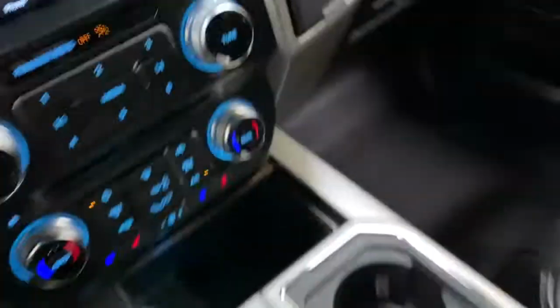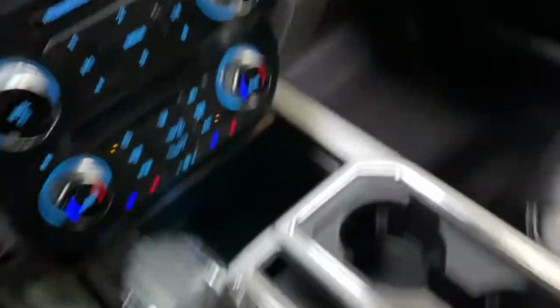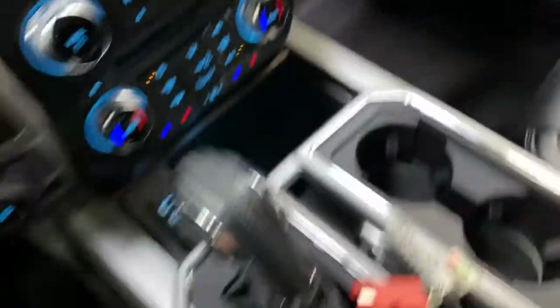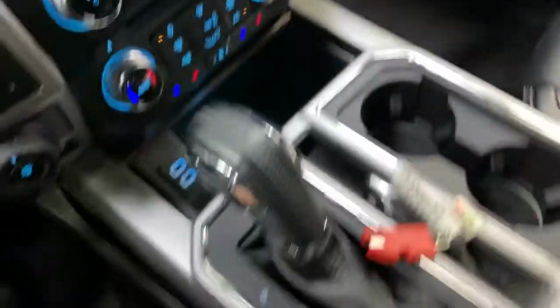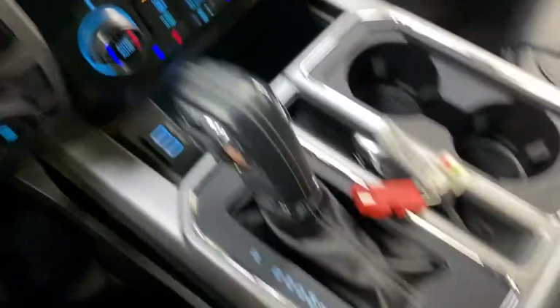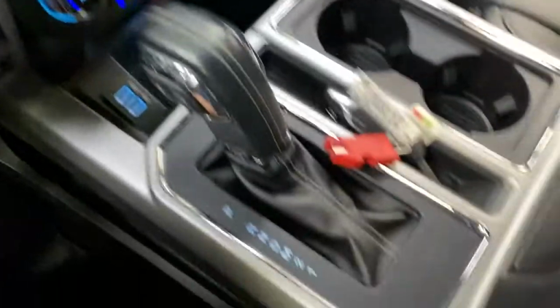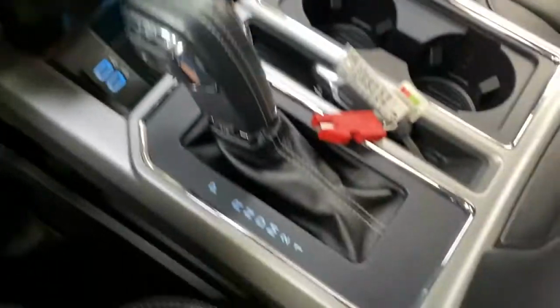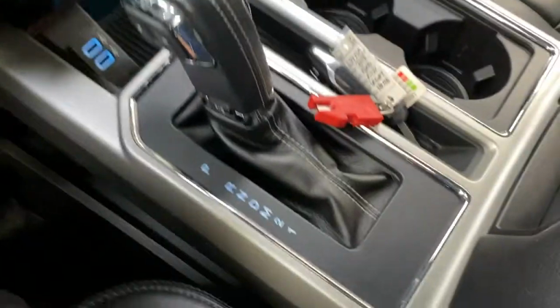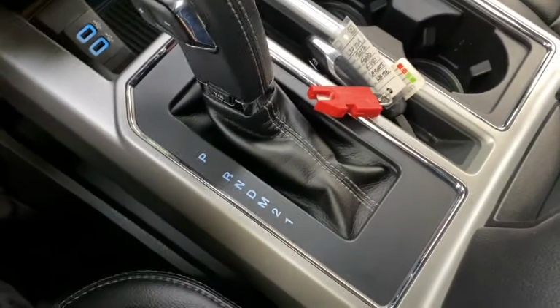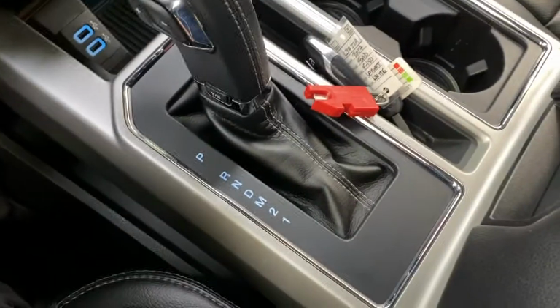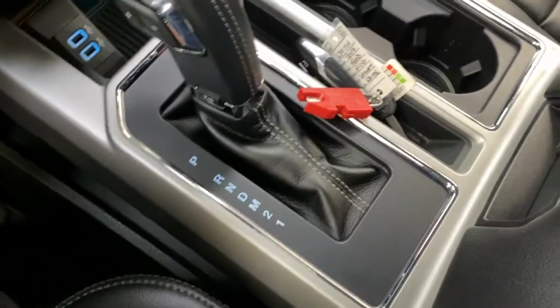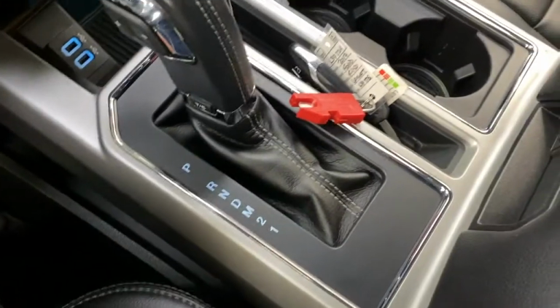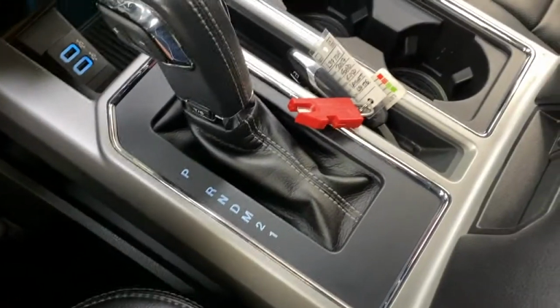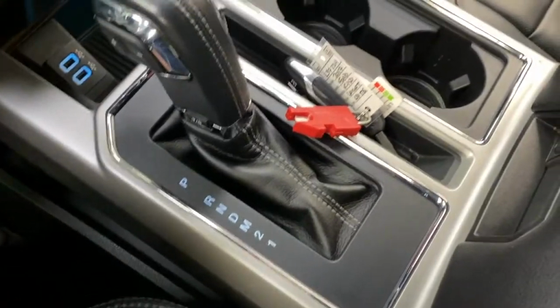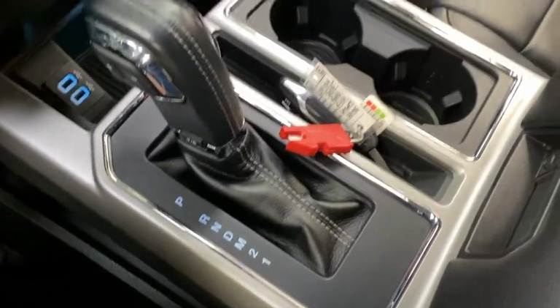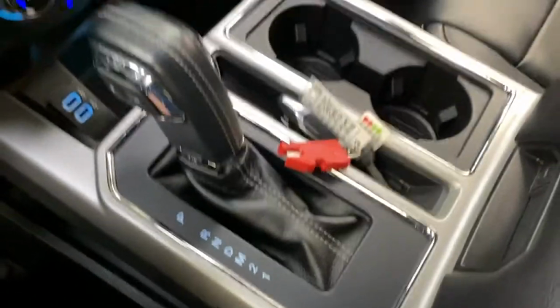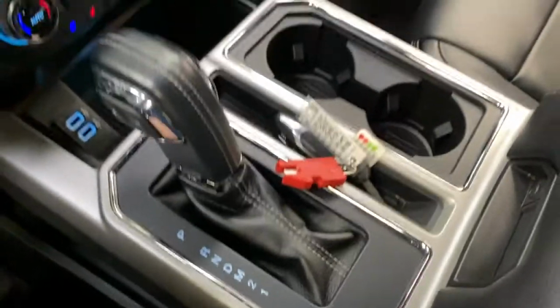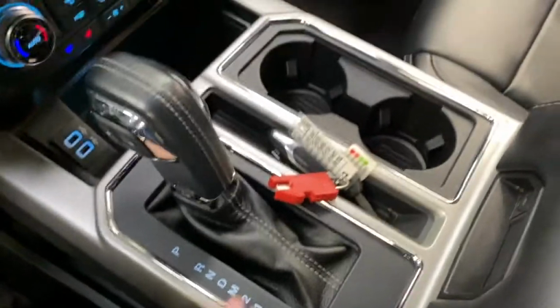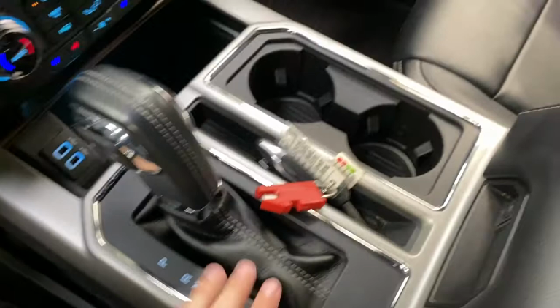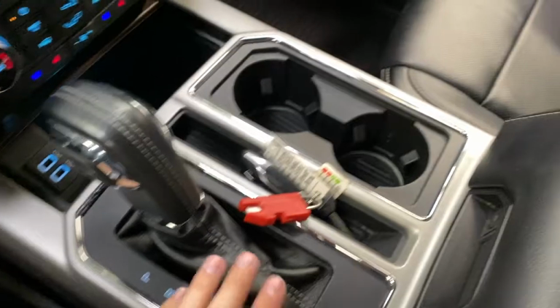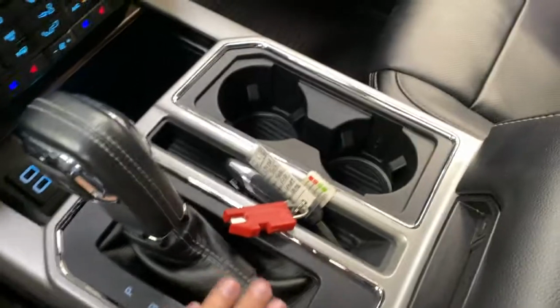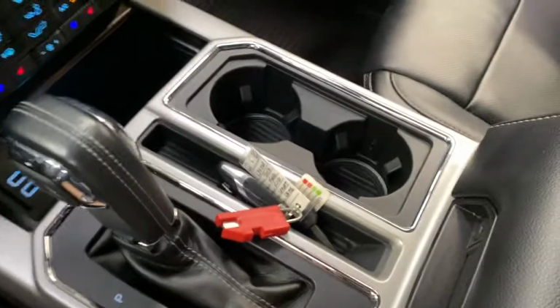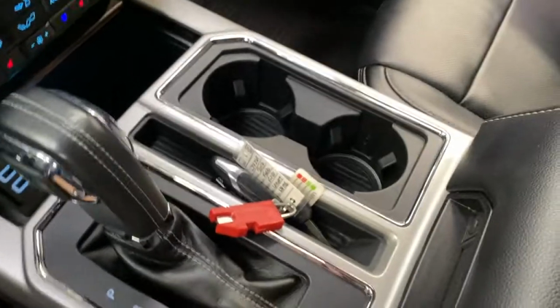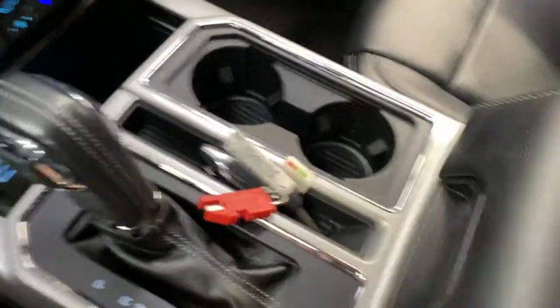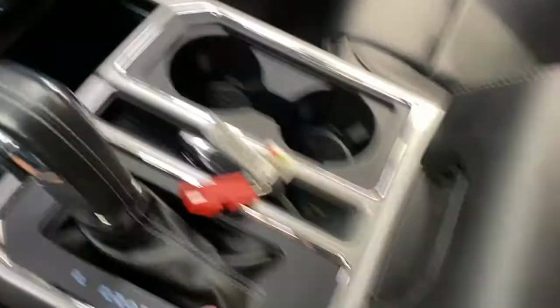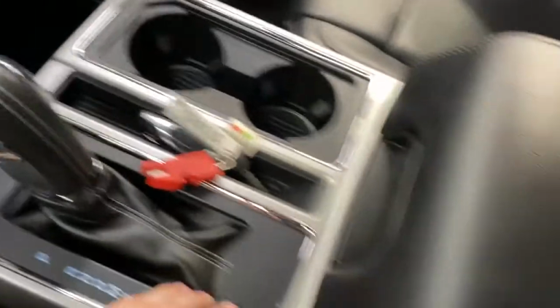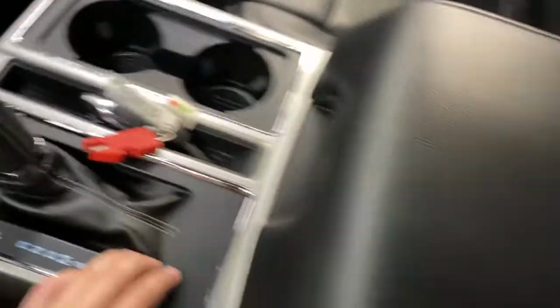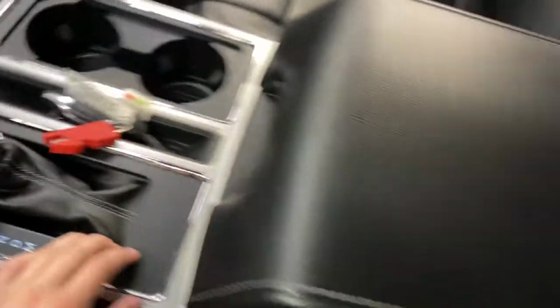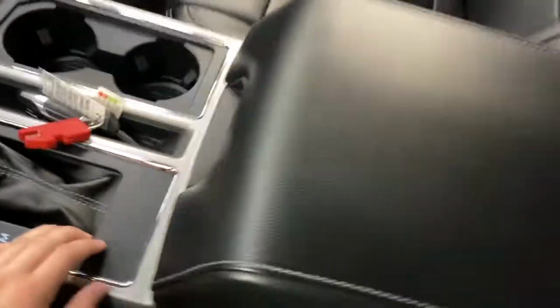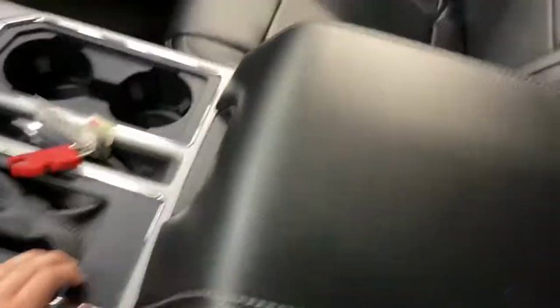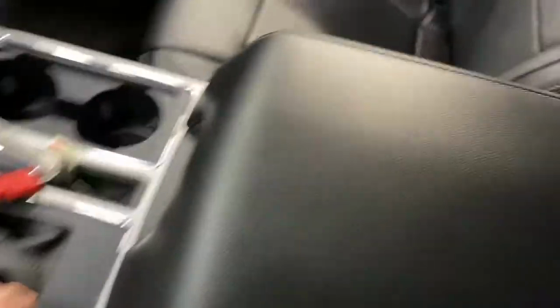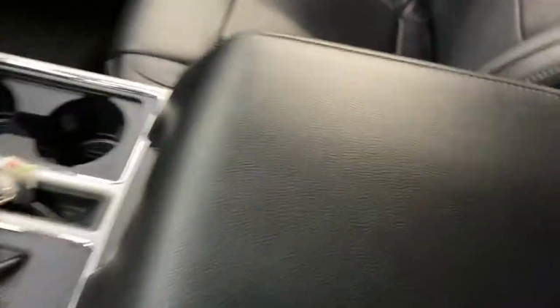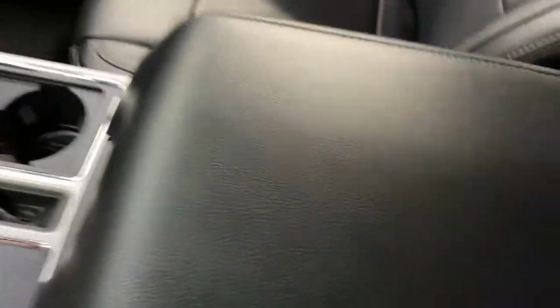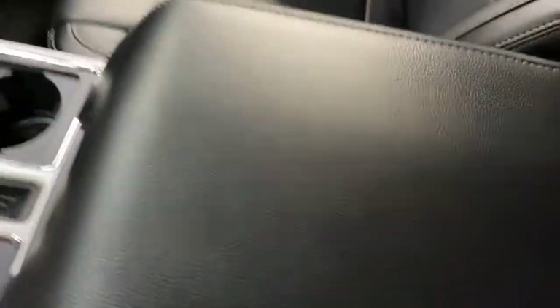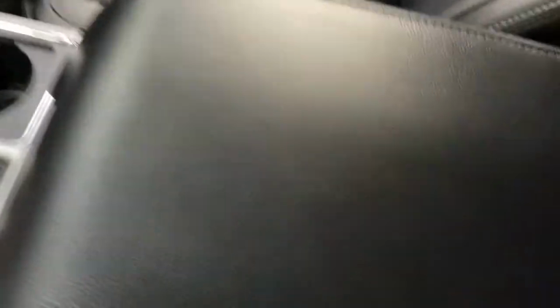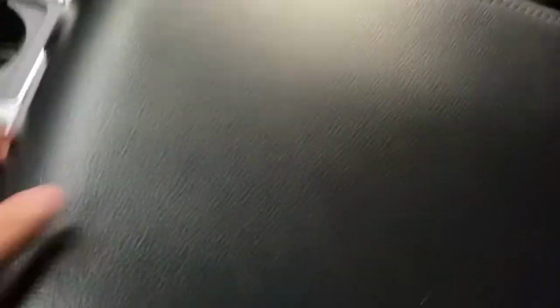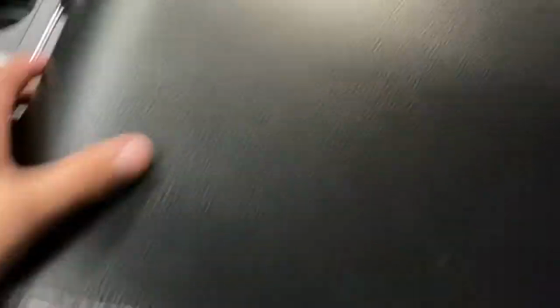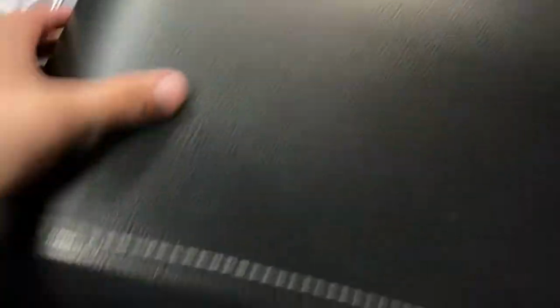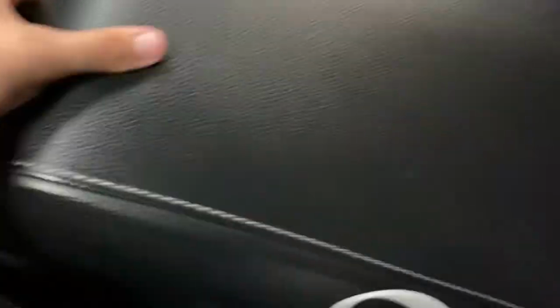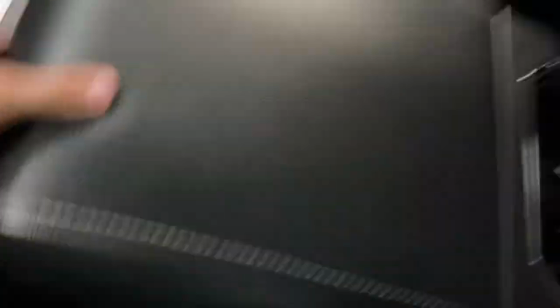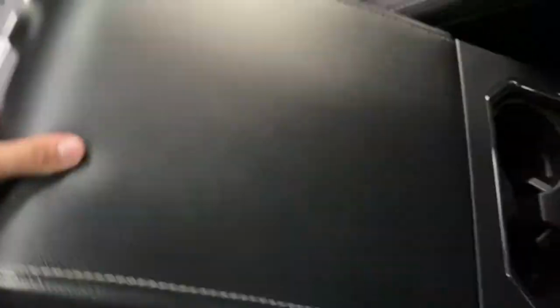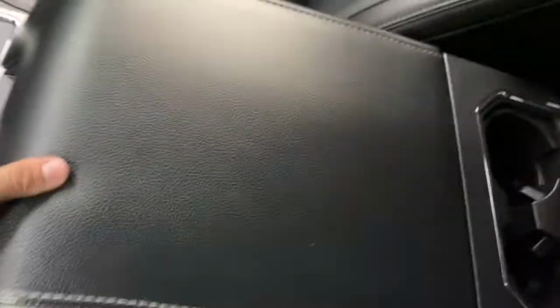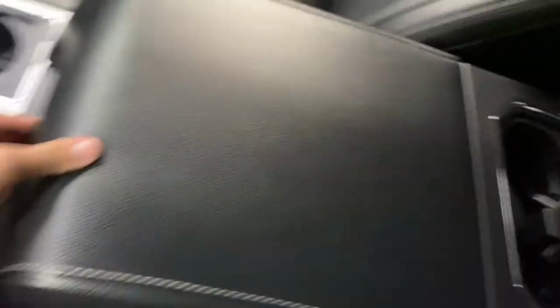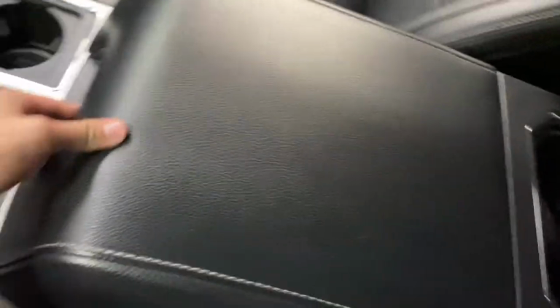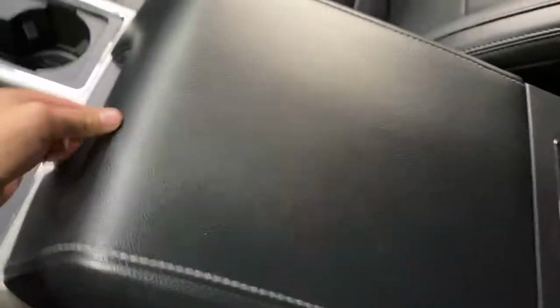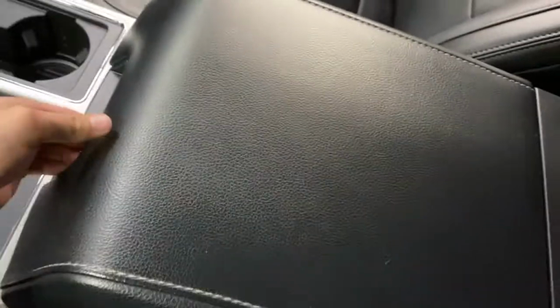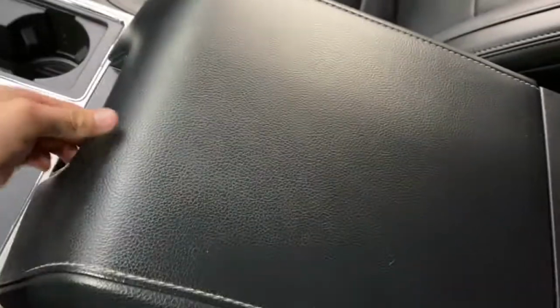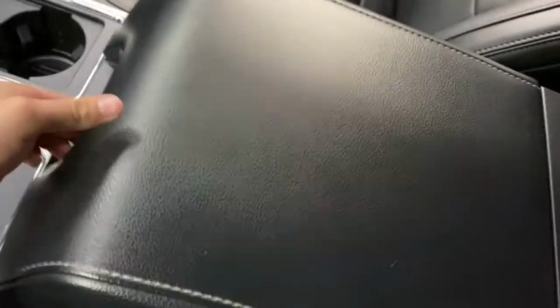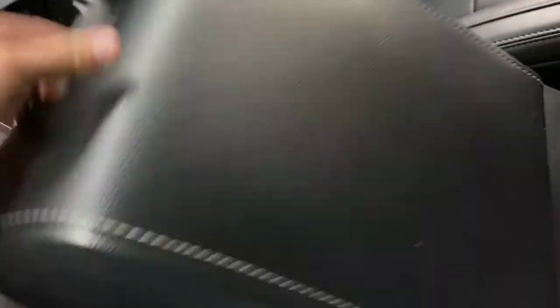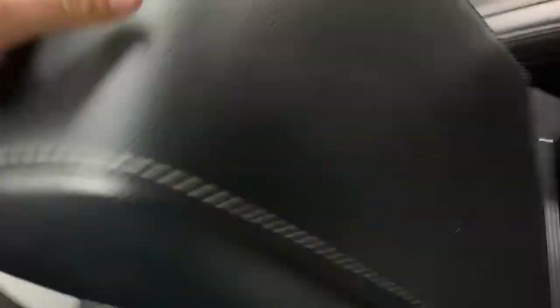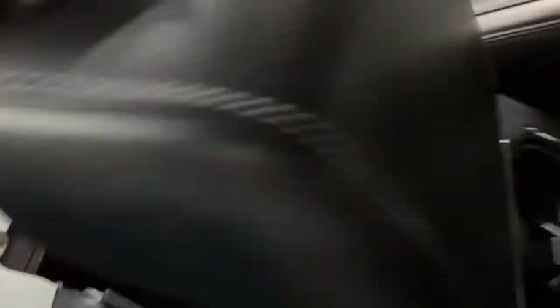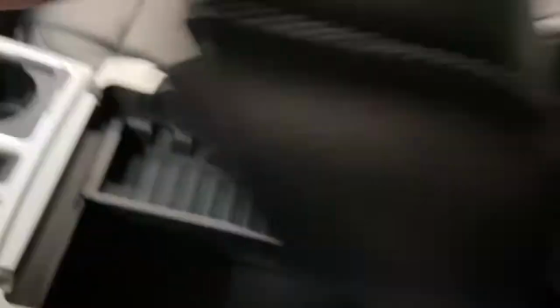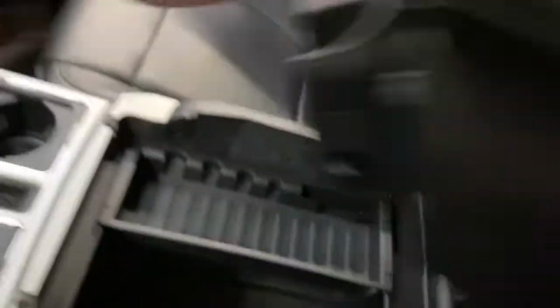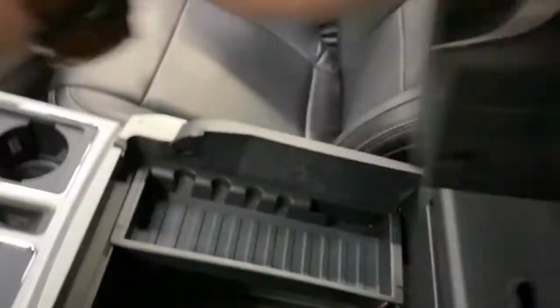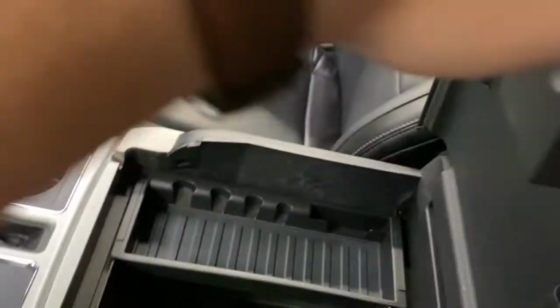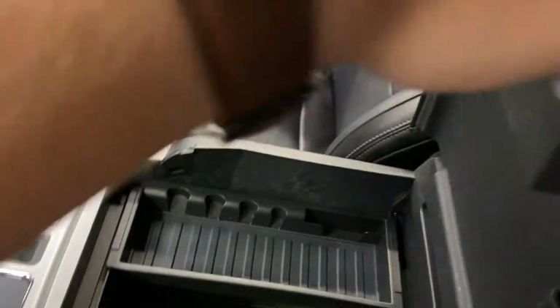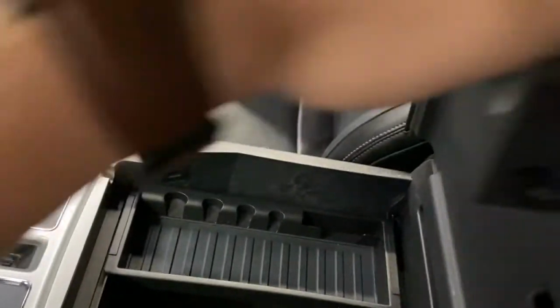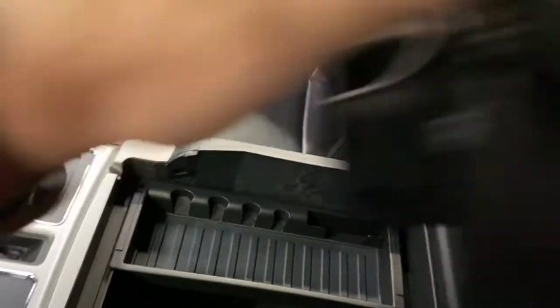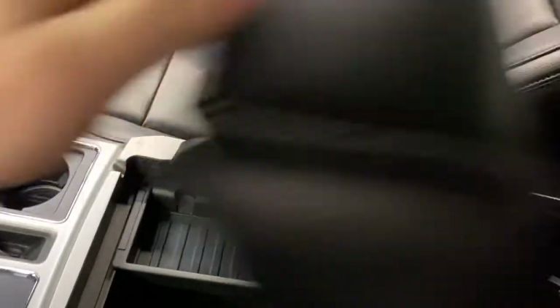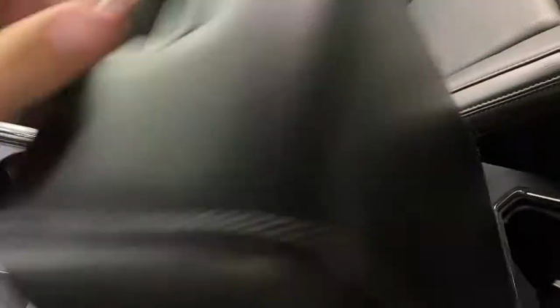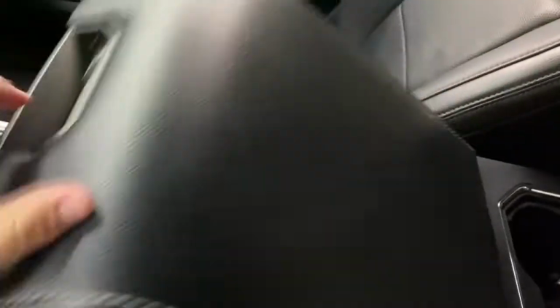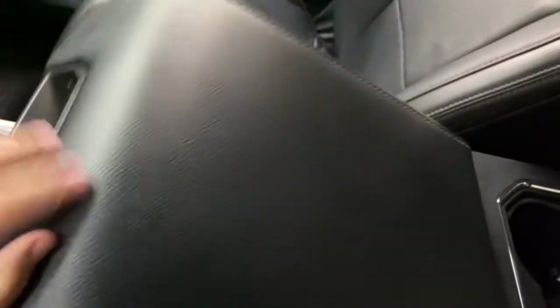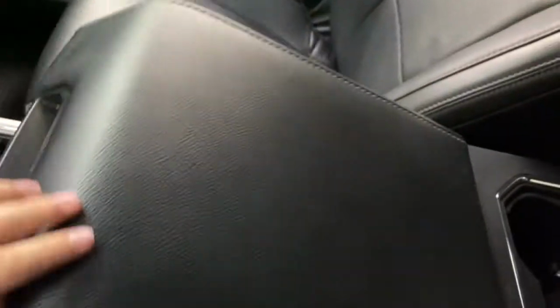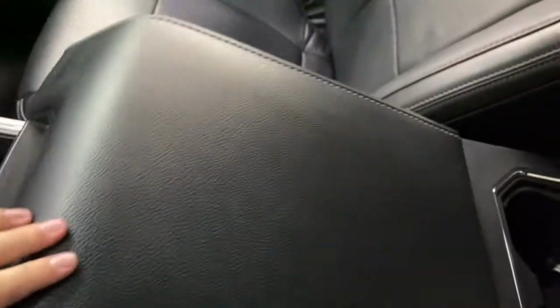Center console shifter with your two cup holders. You've got a leather armrest here for the center console. Lots of space in here.